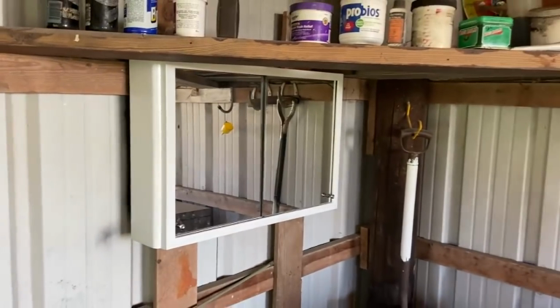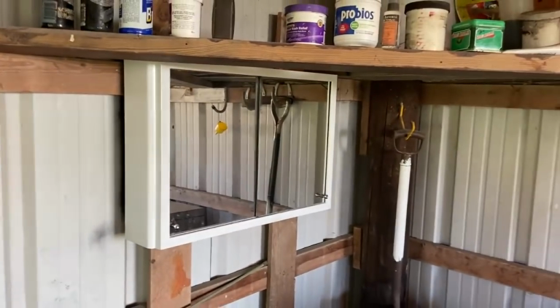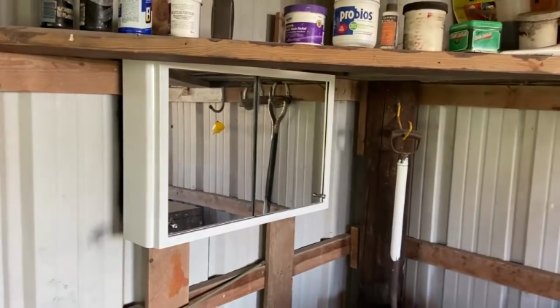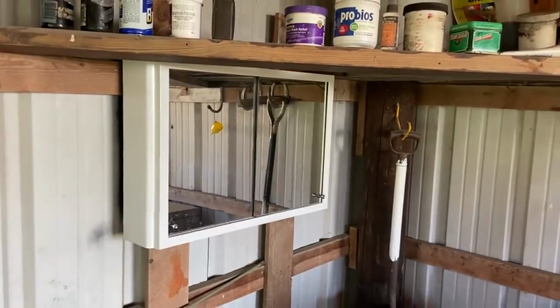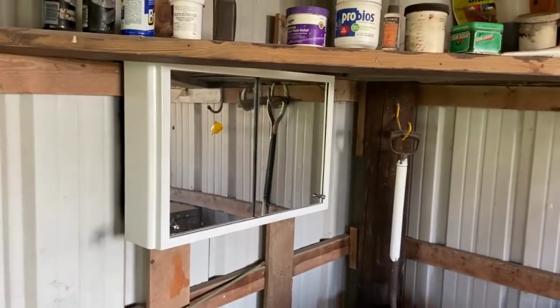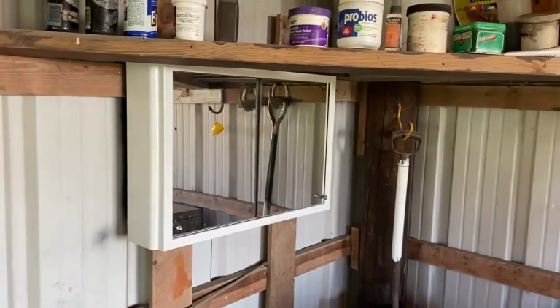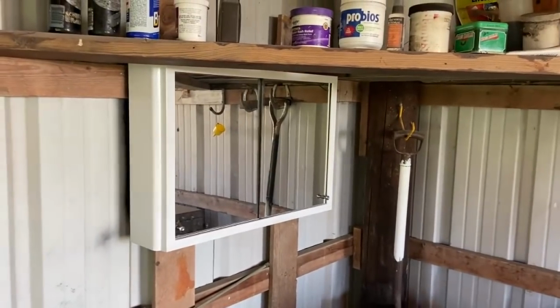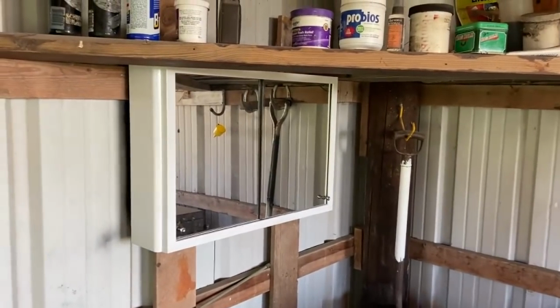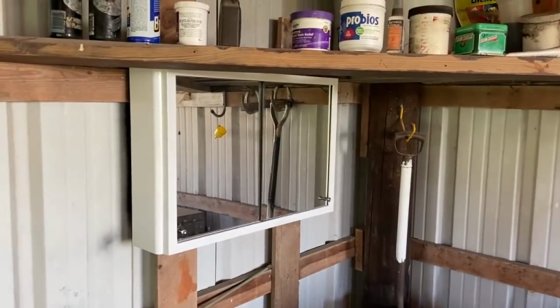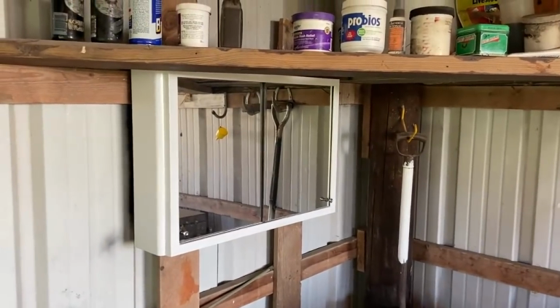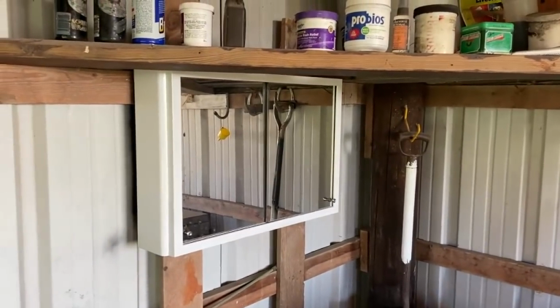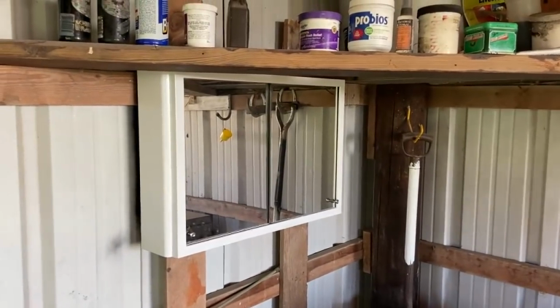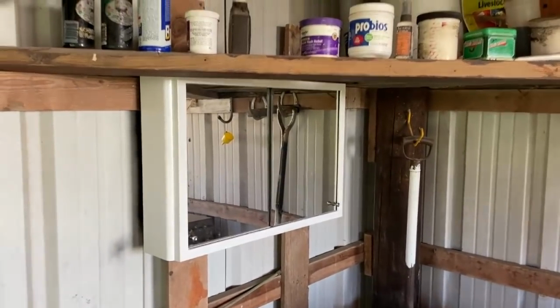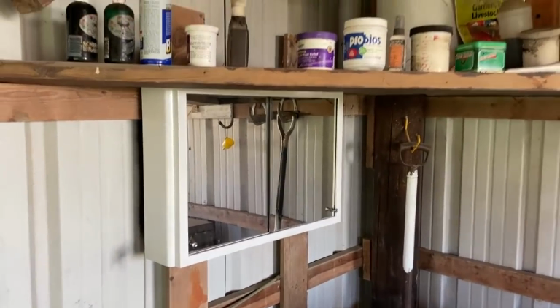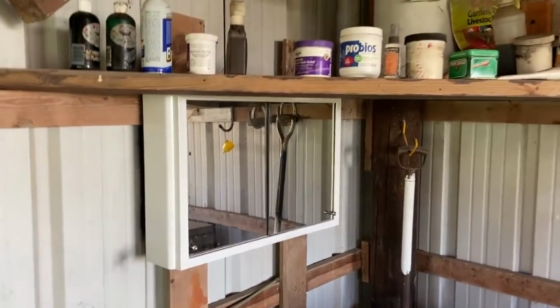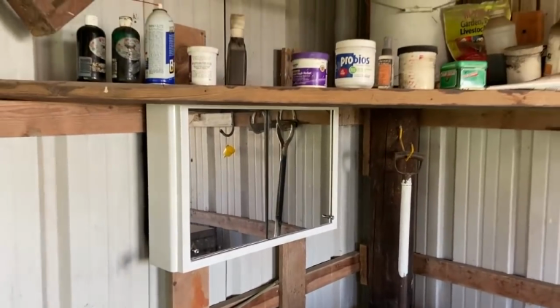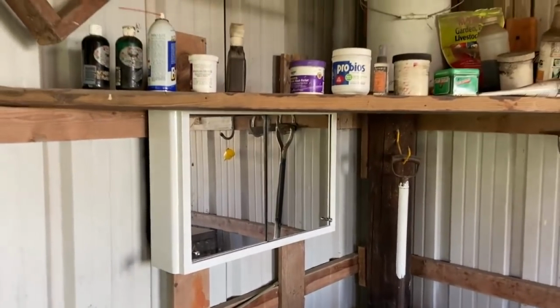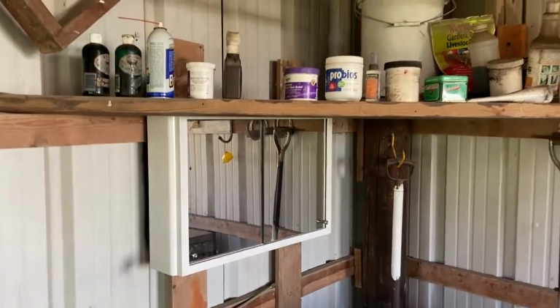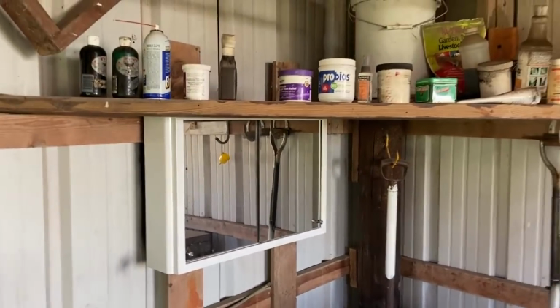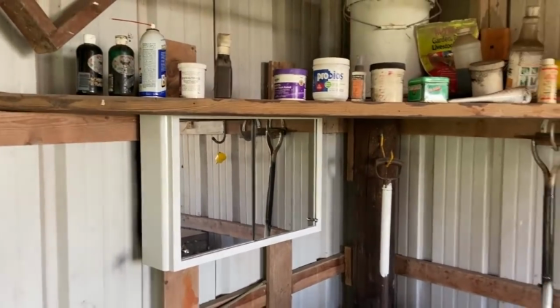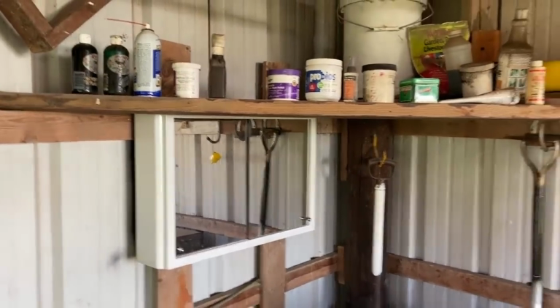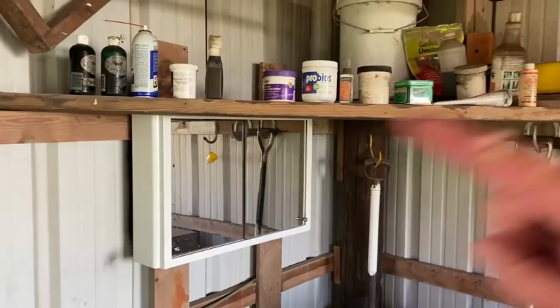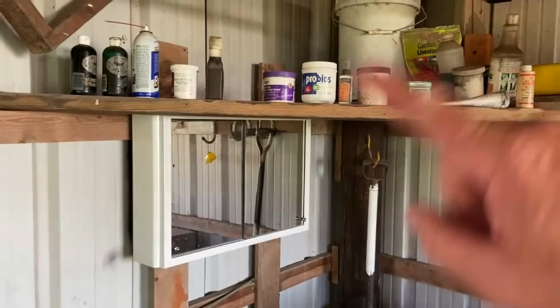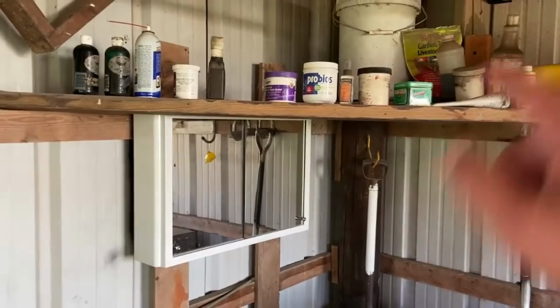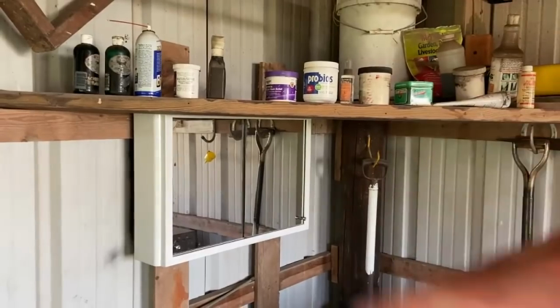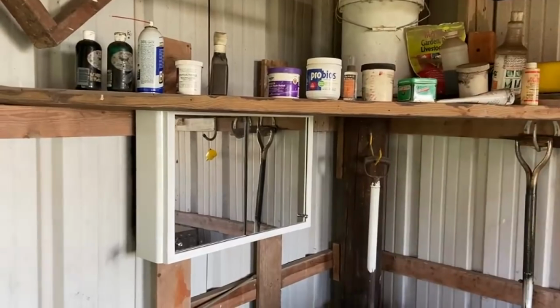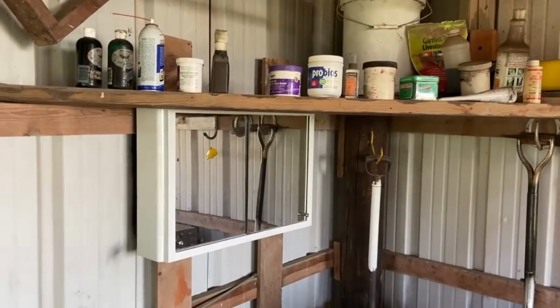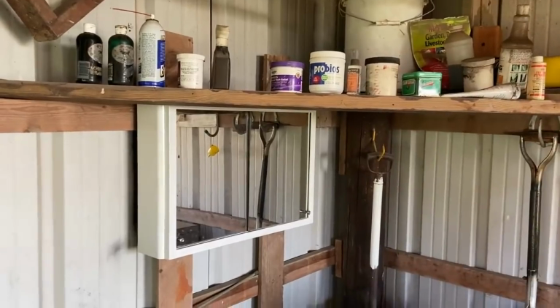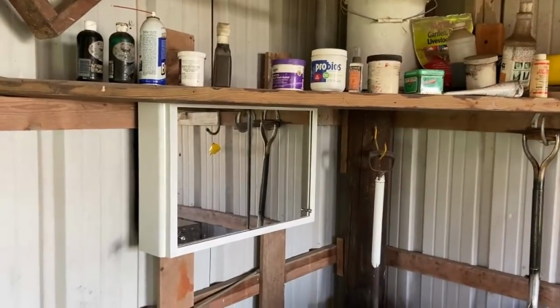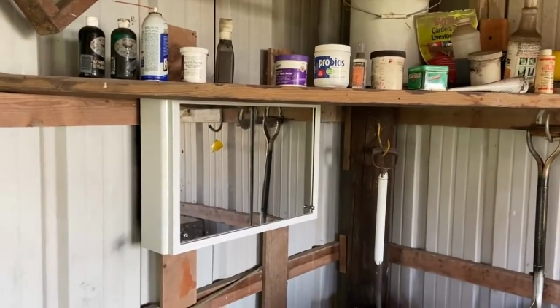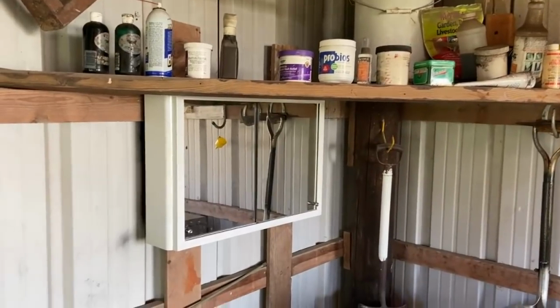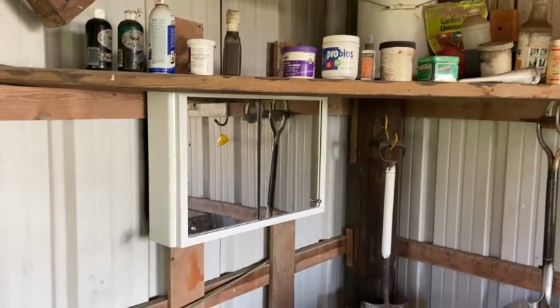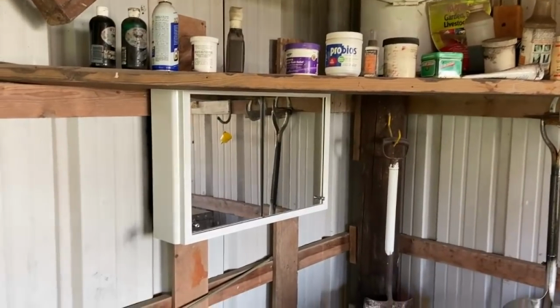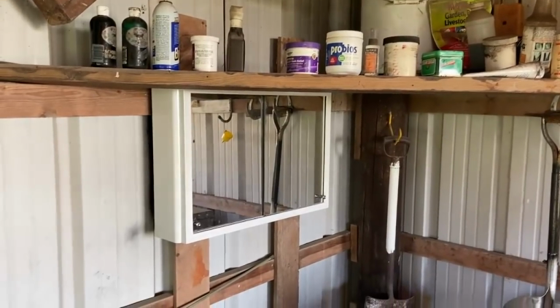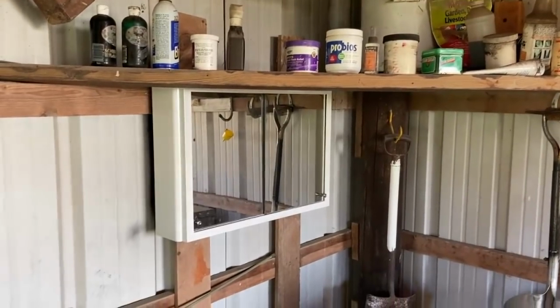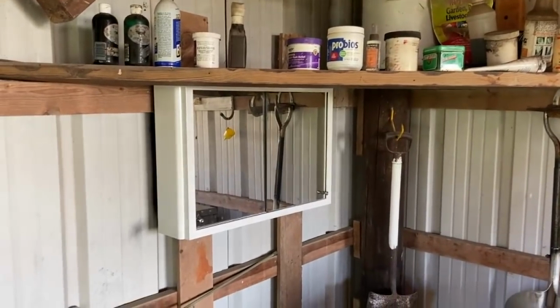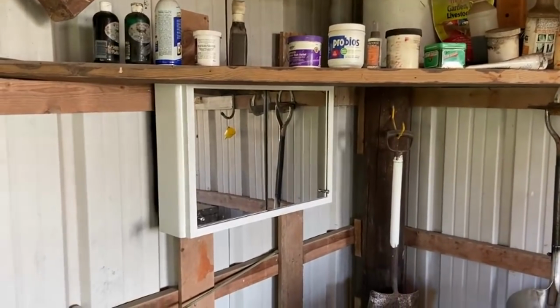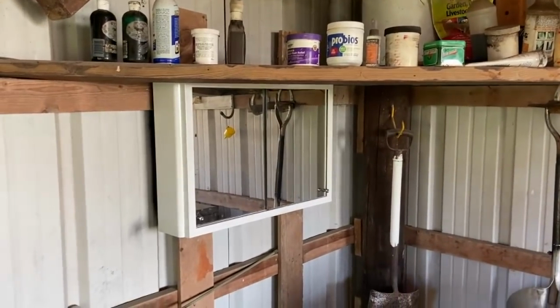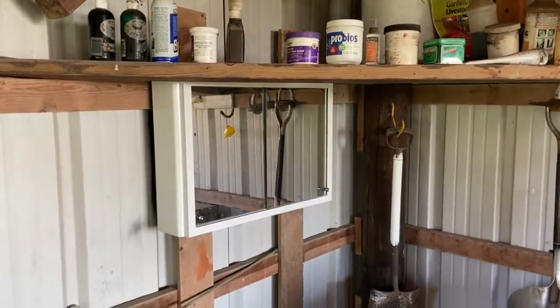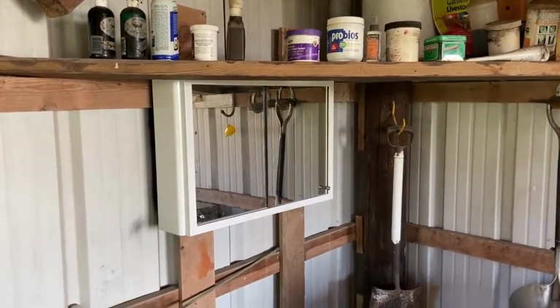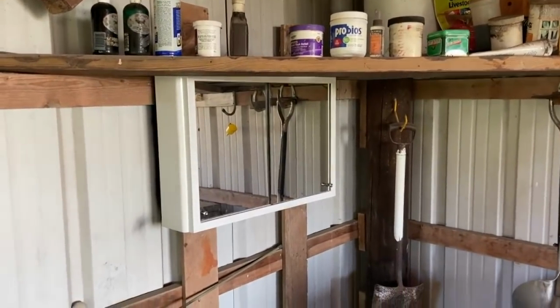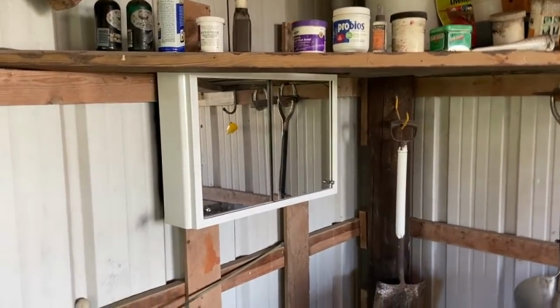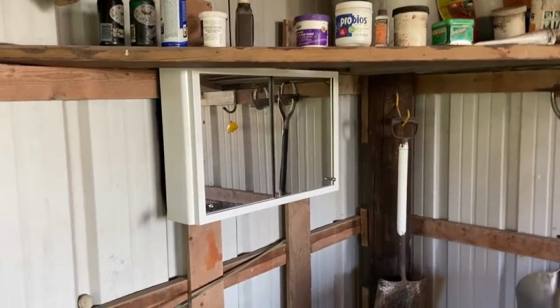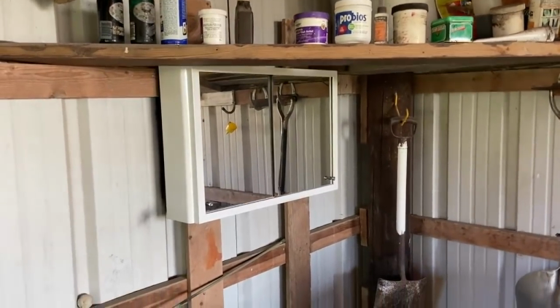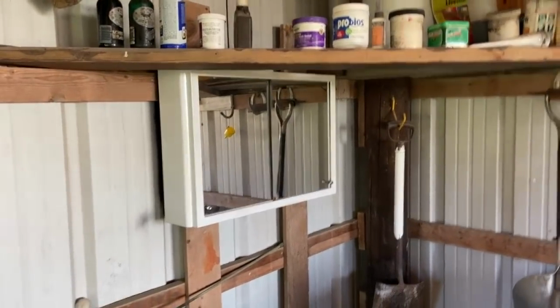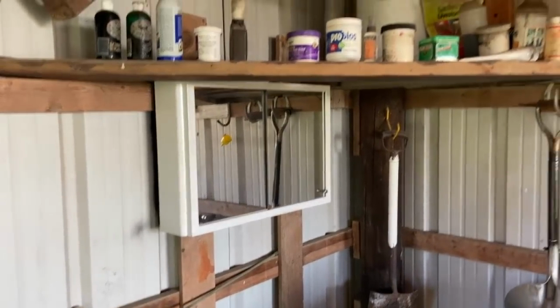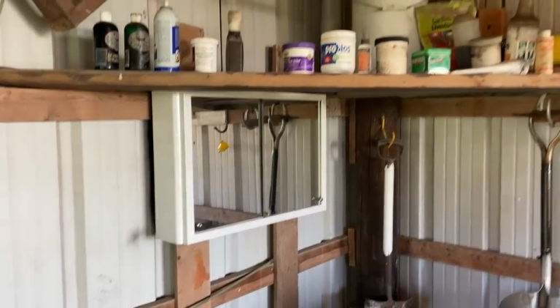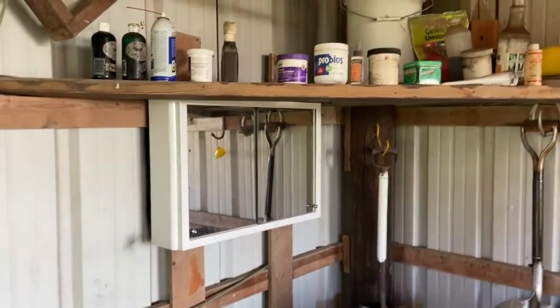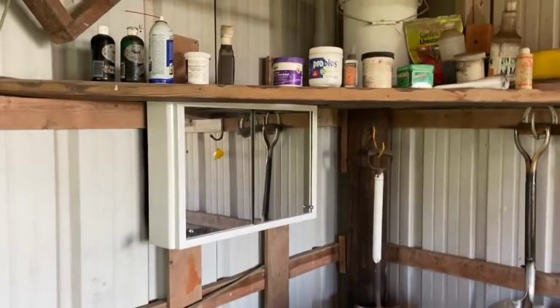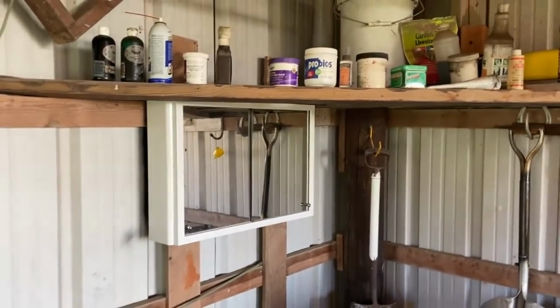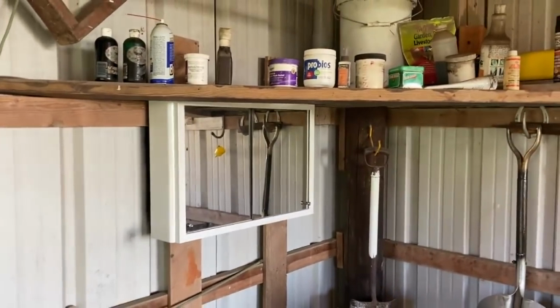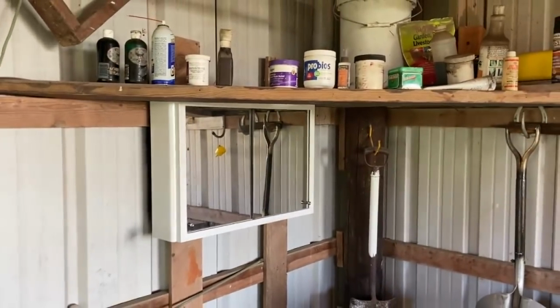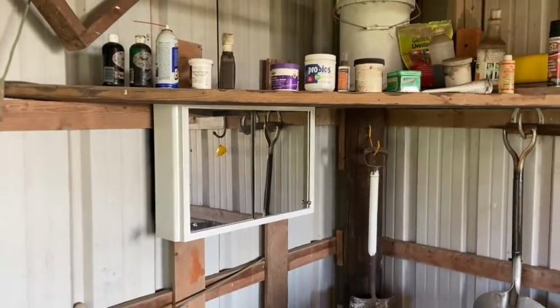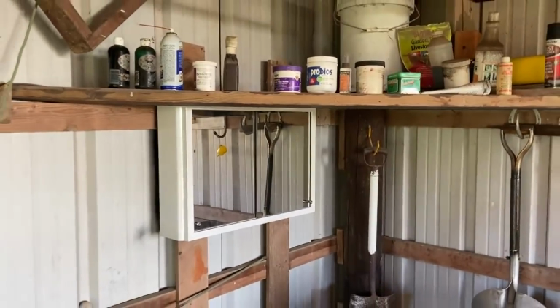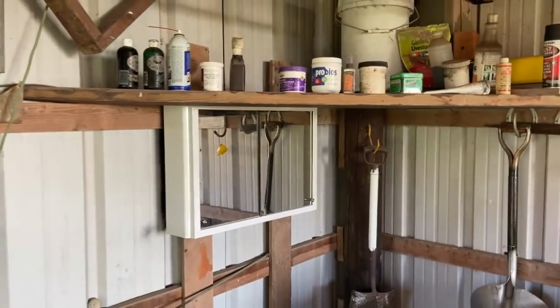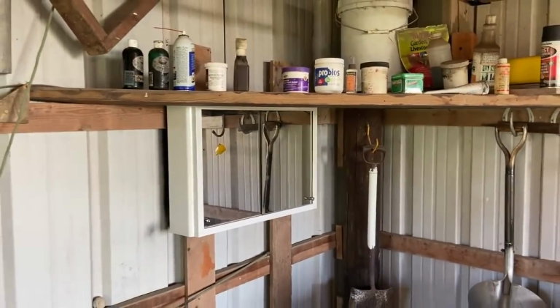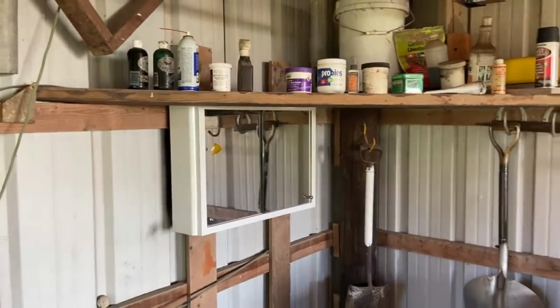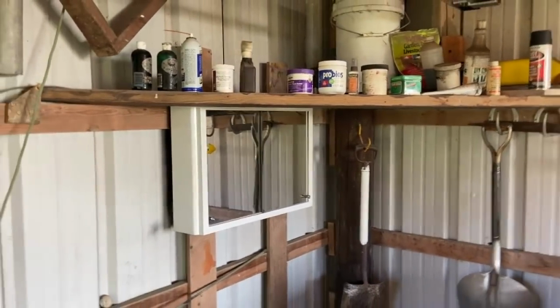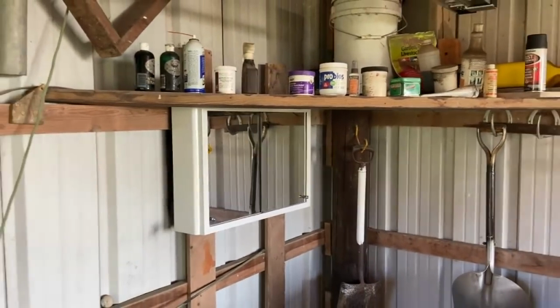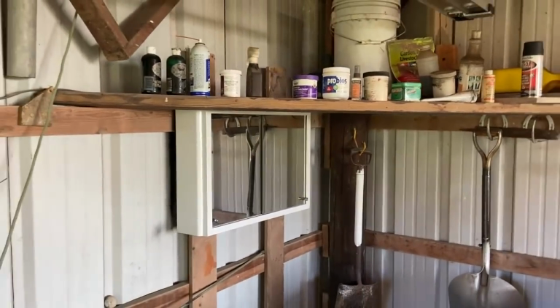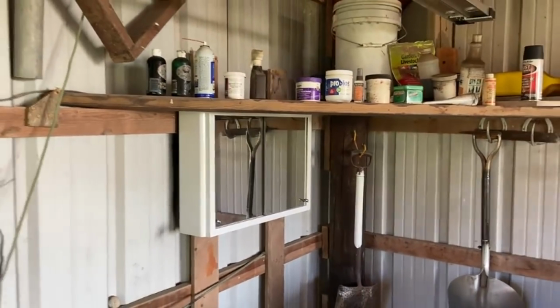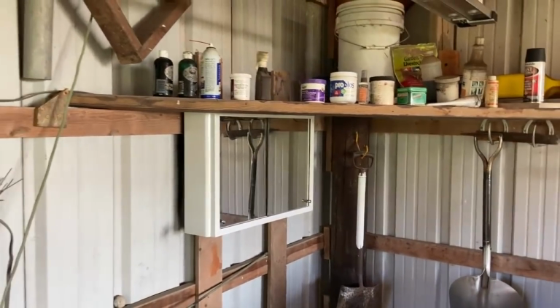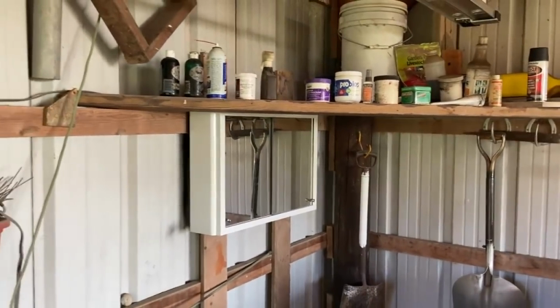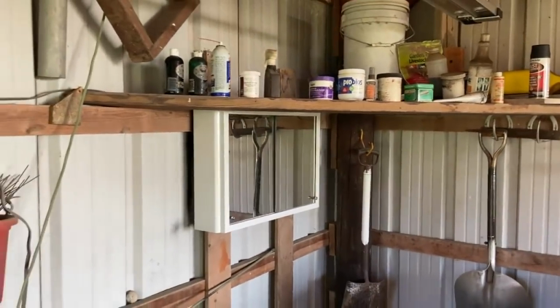That's the final product of the medicine cabinet project. I just got to put all my stuff back in there, but hopefully that will stop the rust.